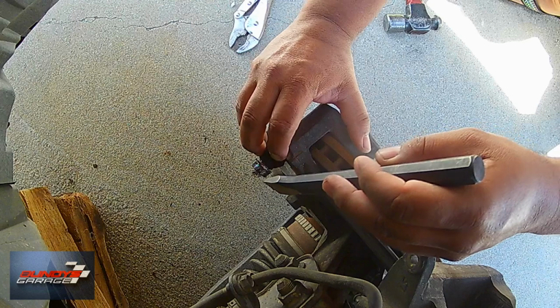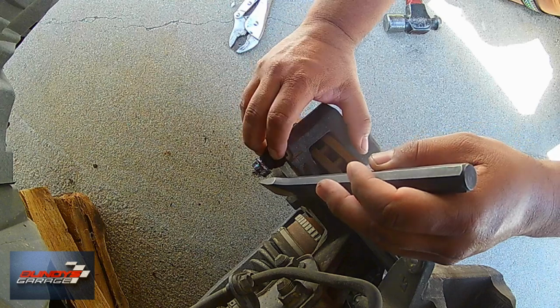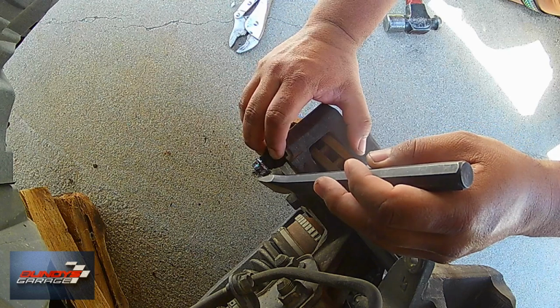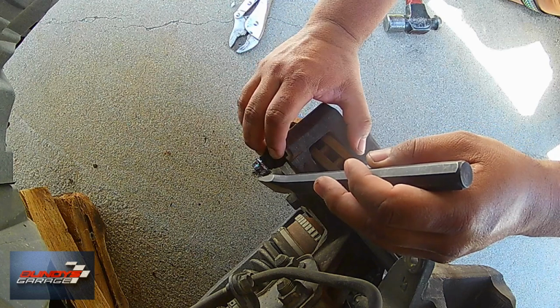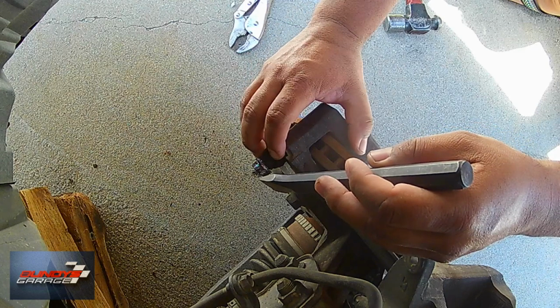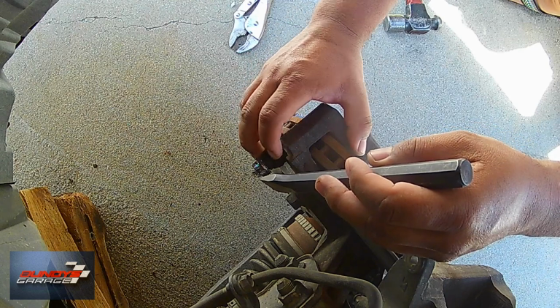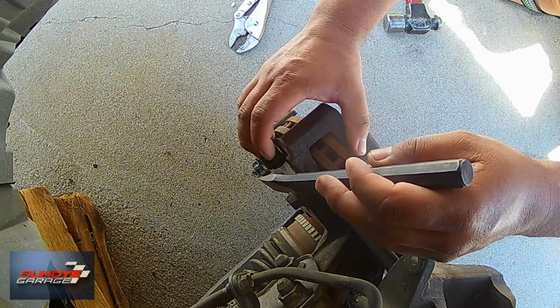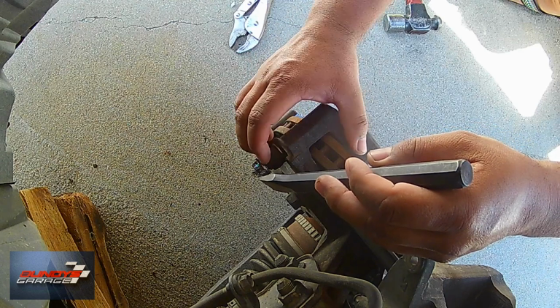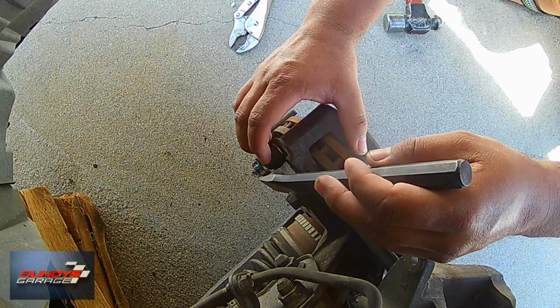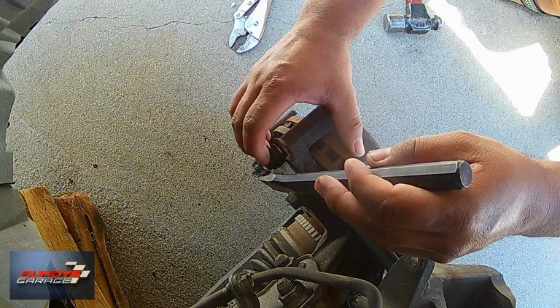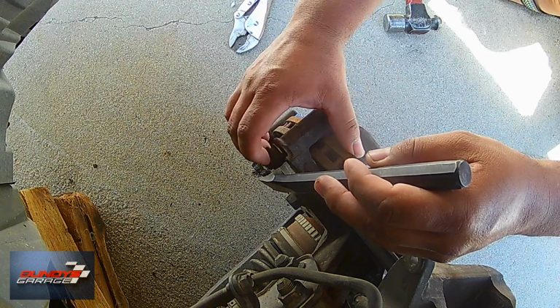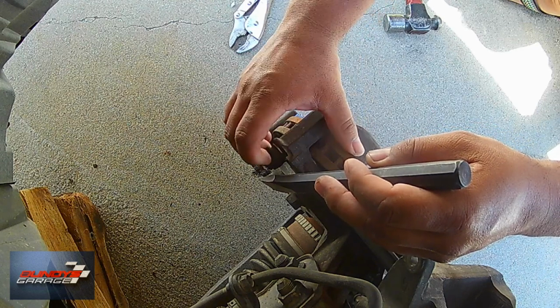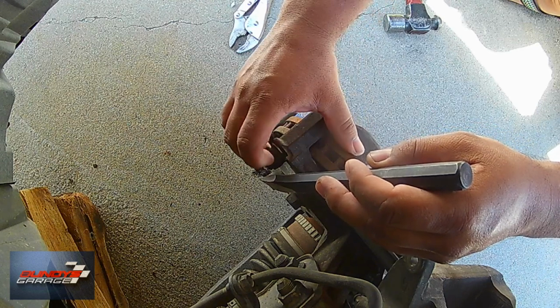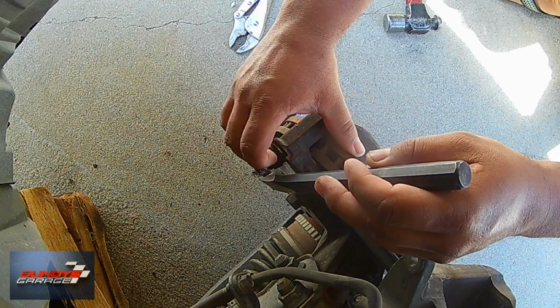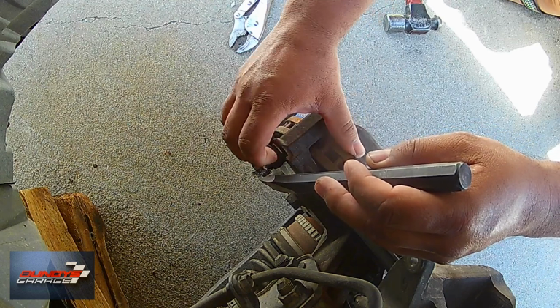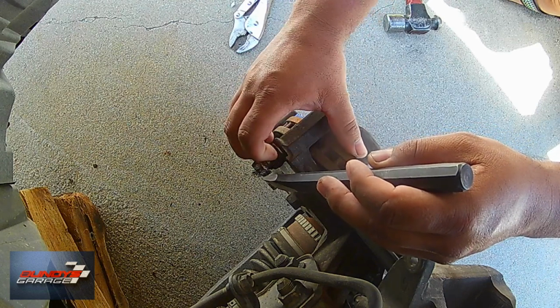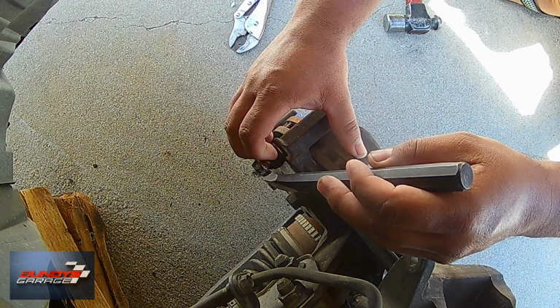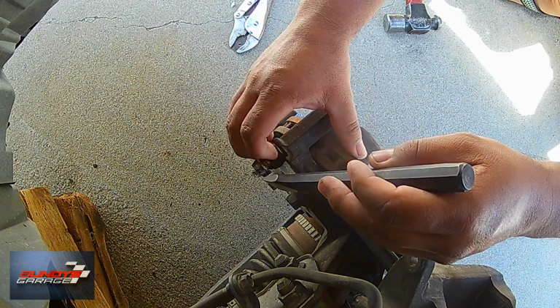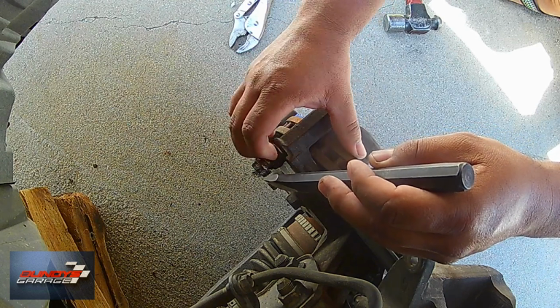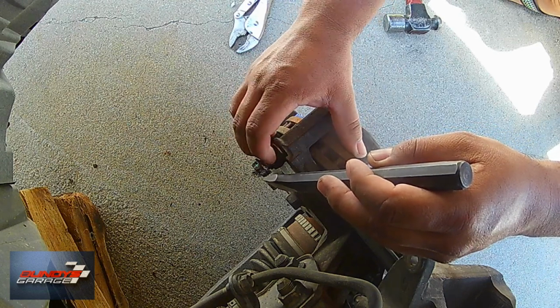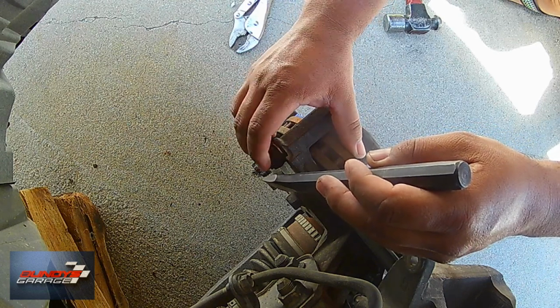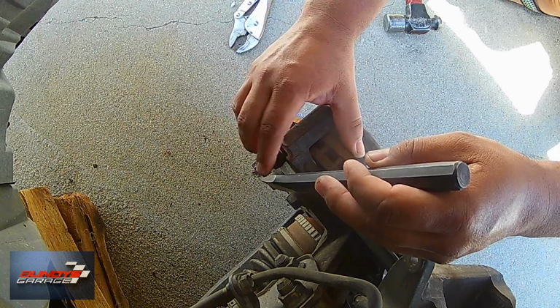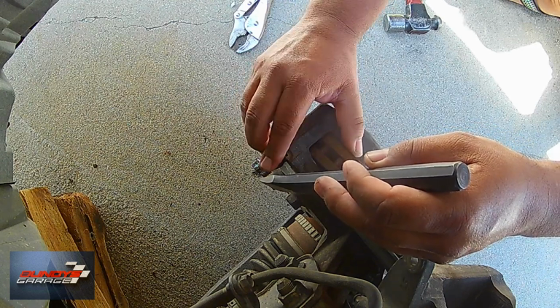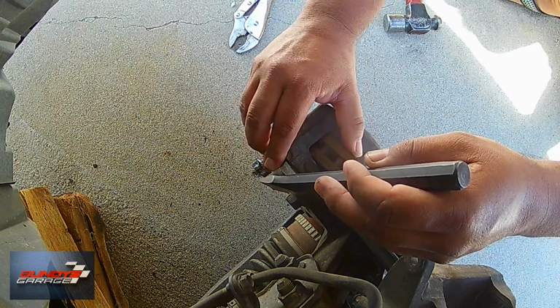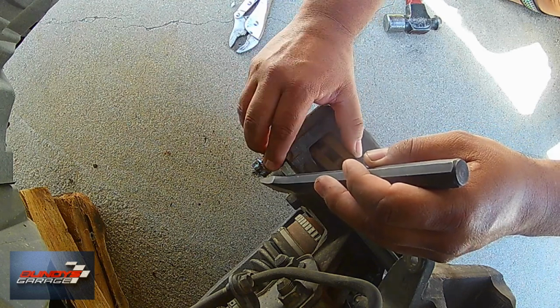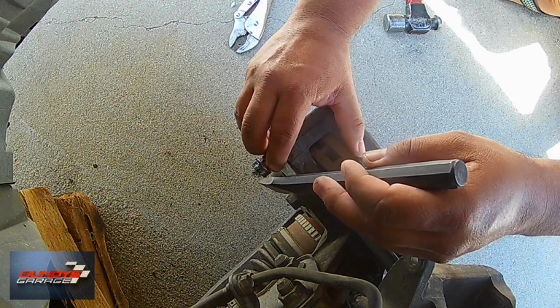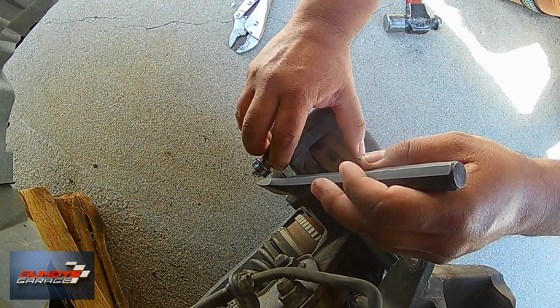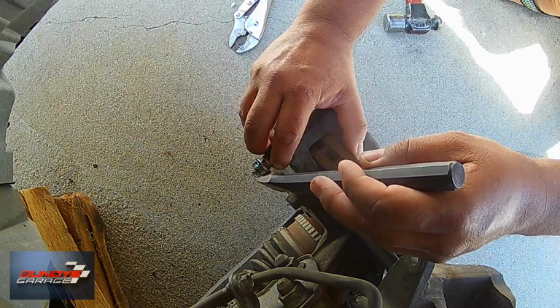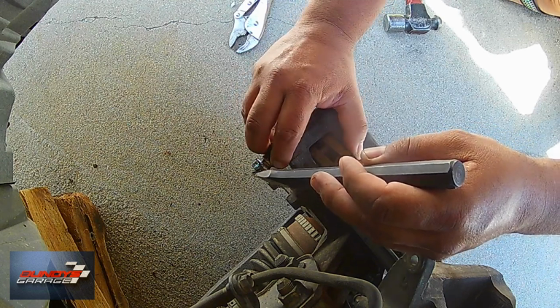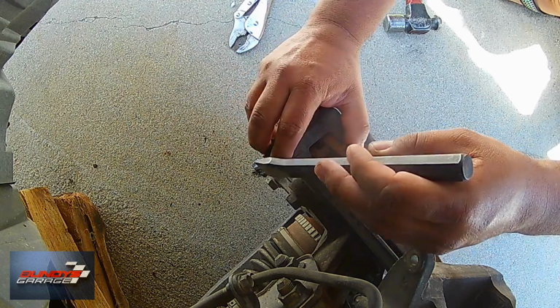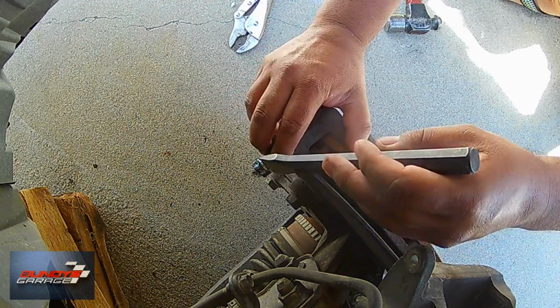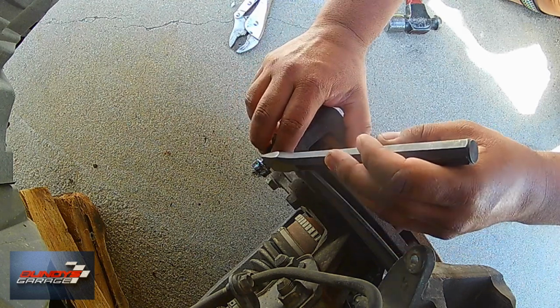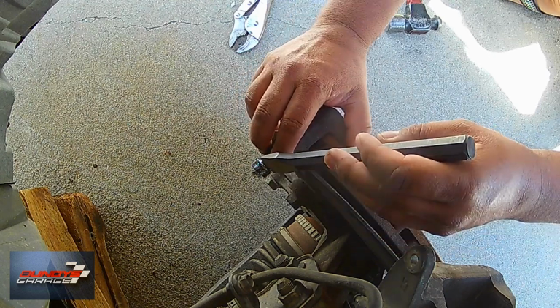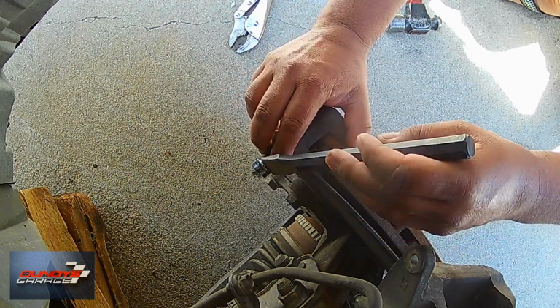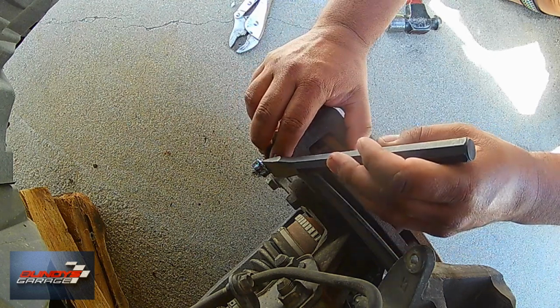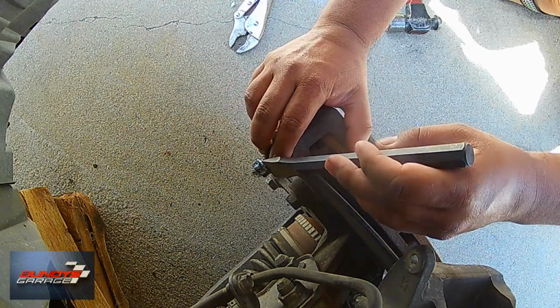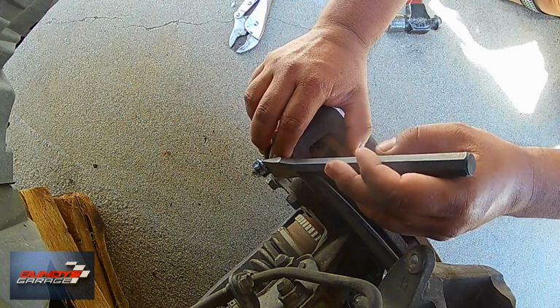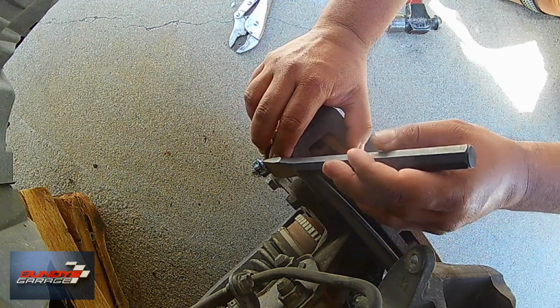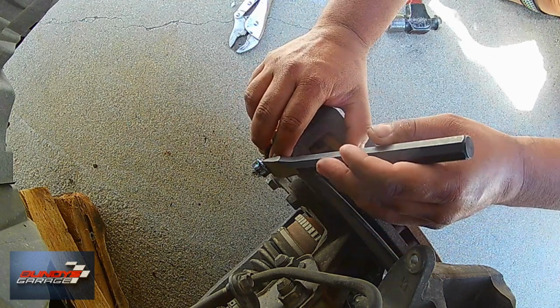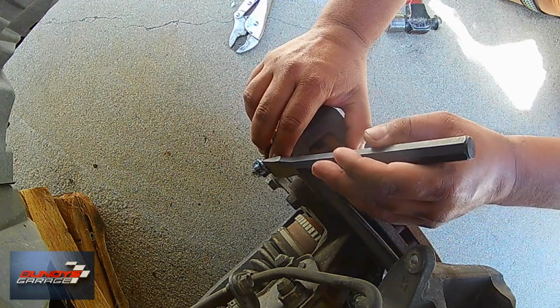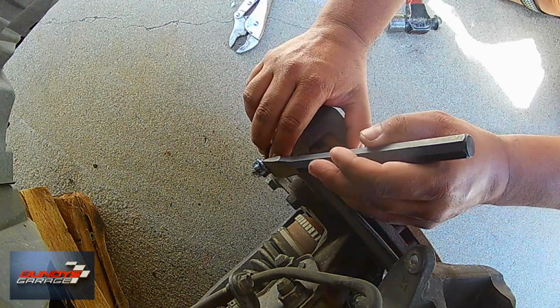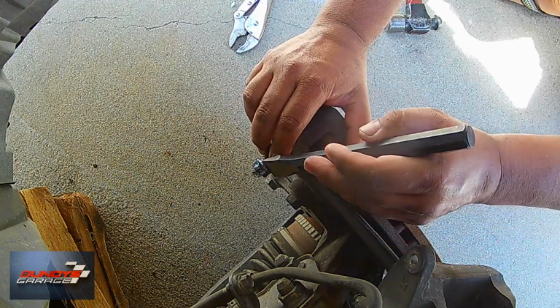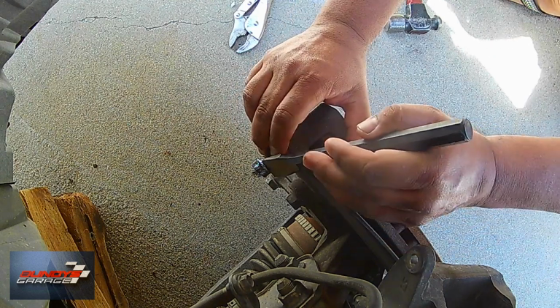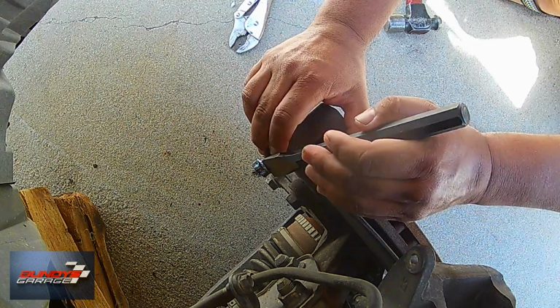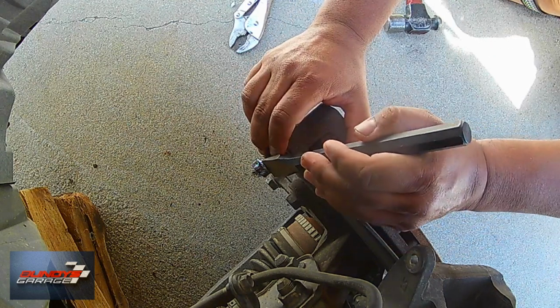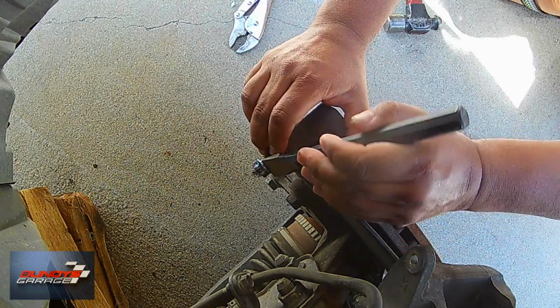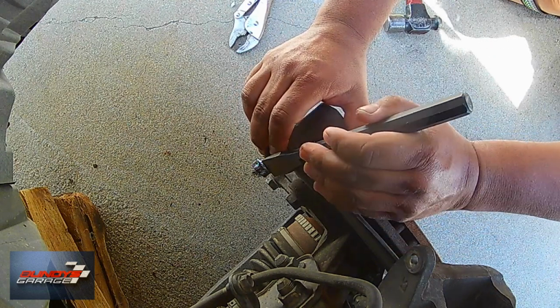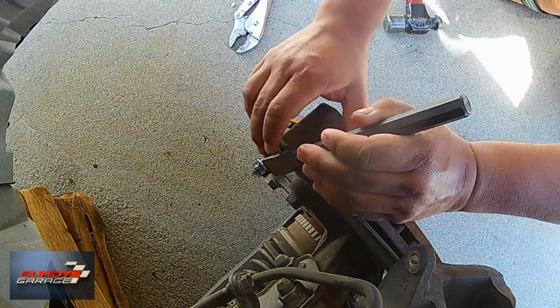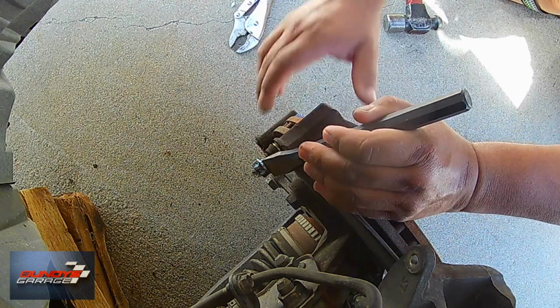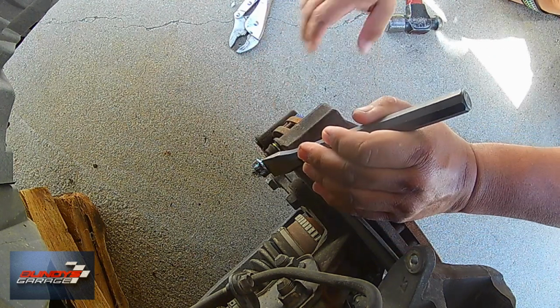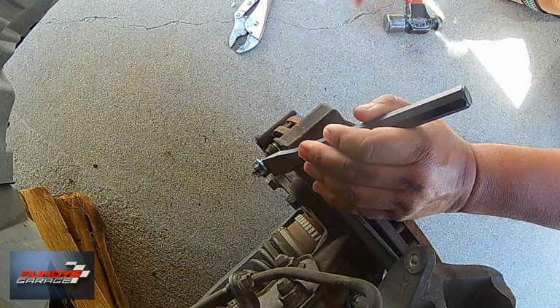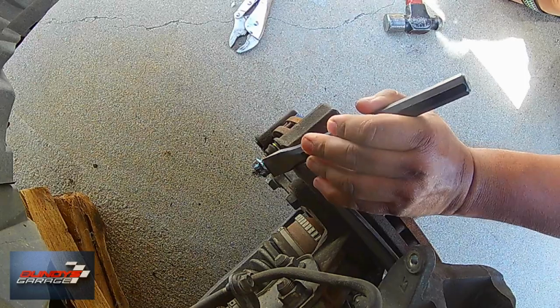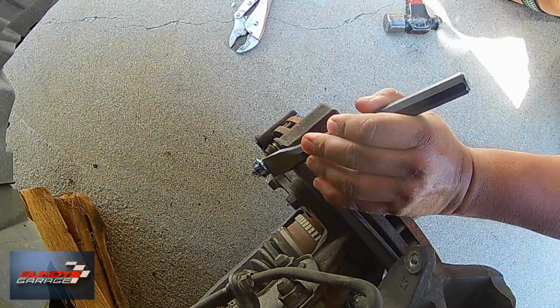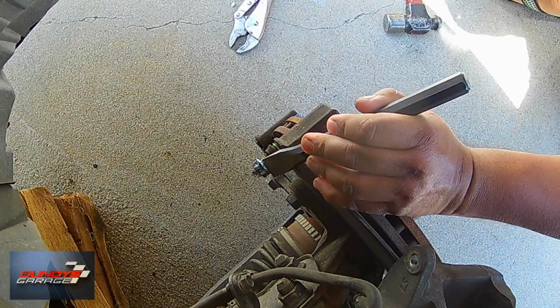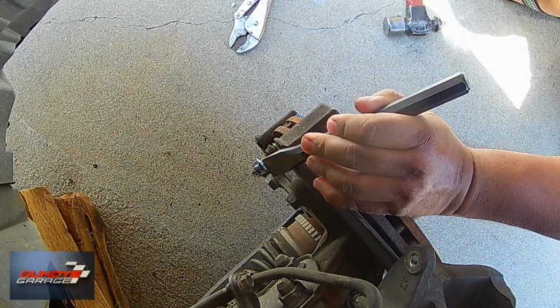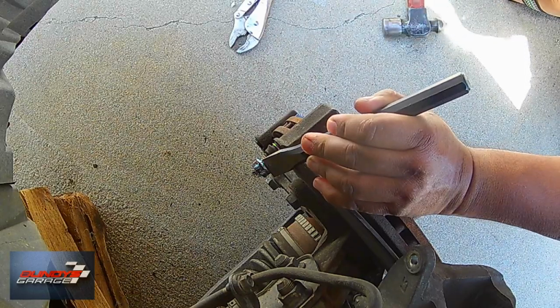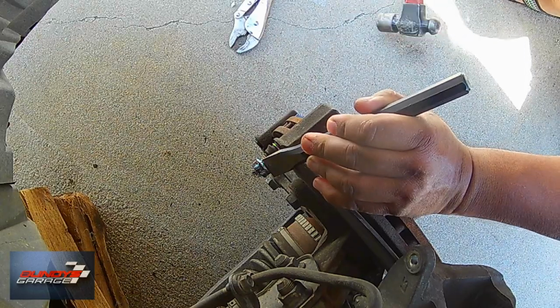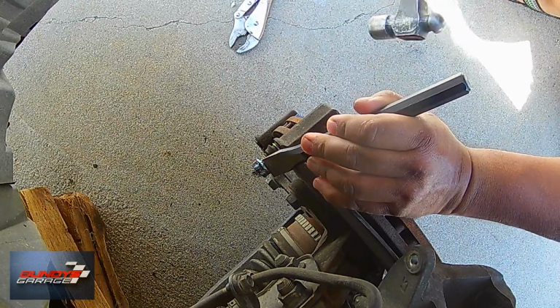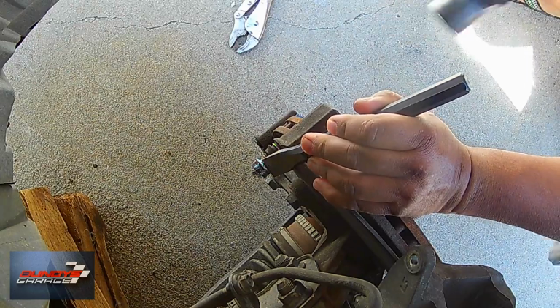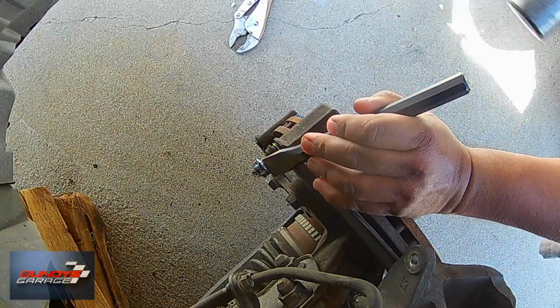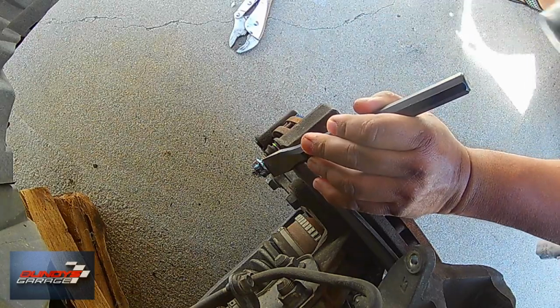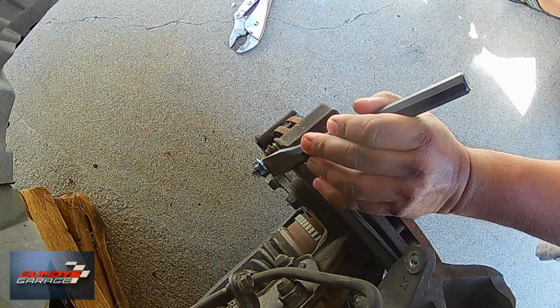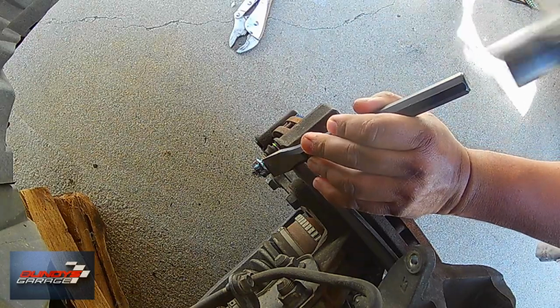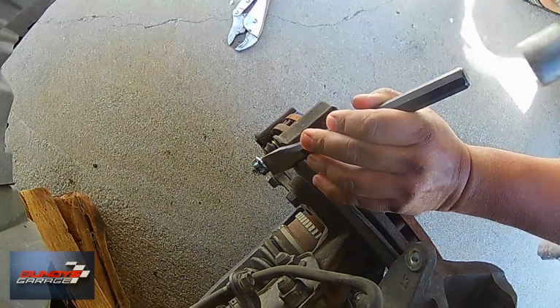Bundy's Garage, Bundy here. Today we are working on a stuck caliper pin, a caliper pin that will not come out.